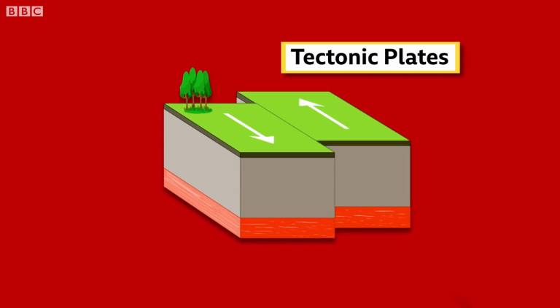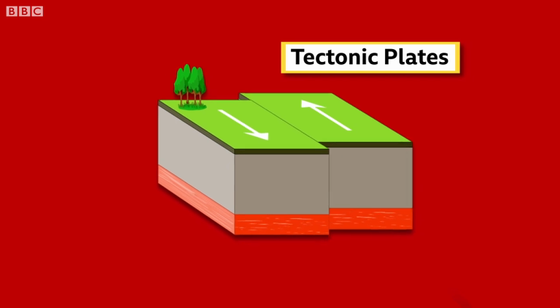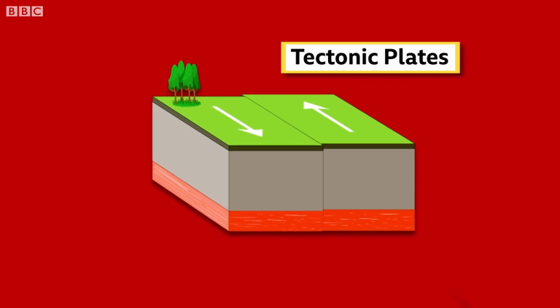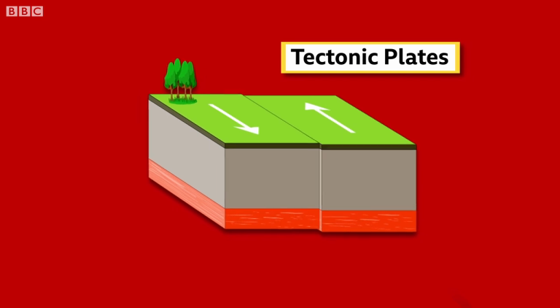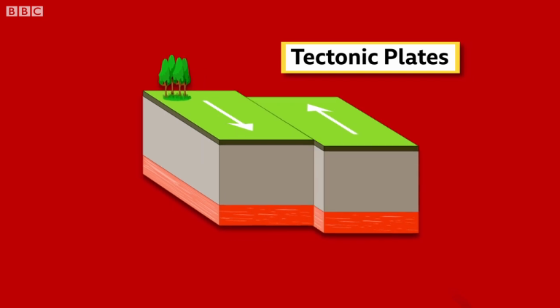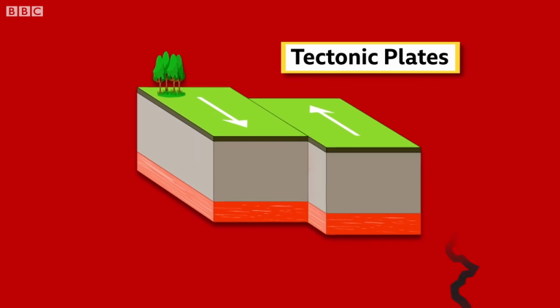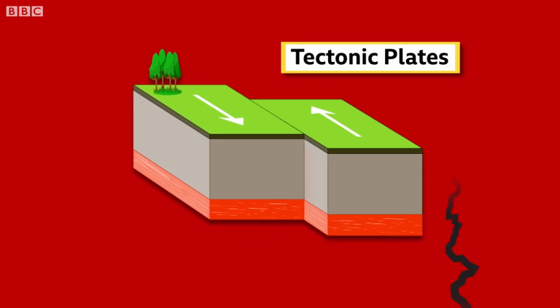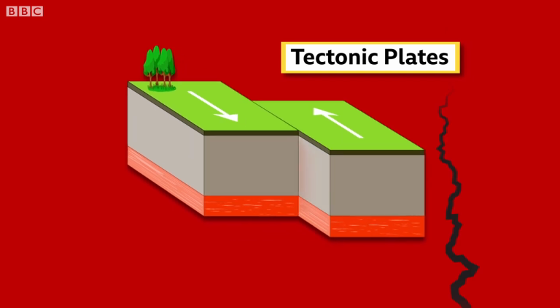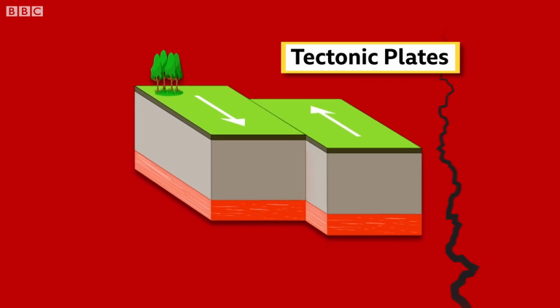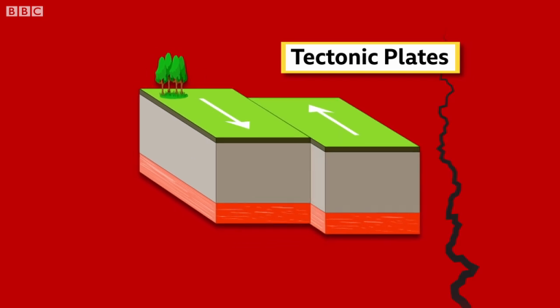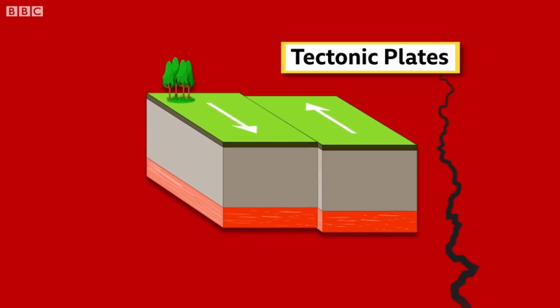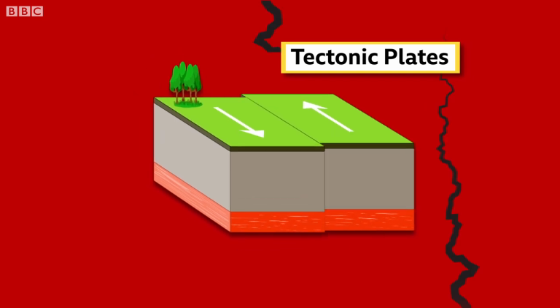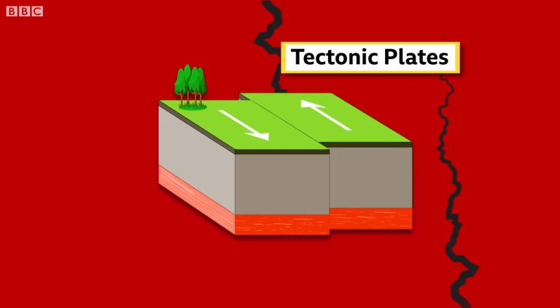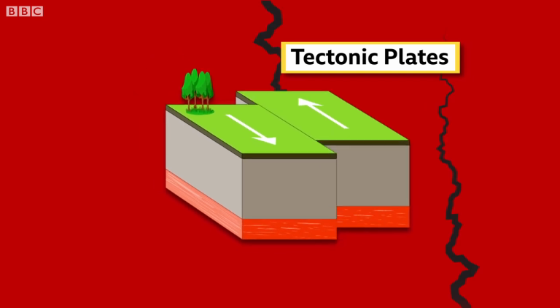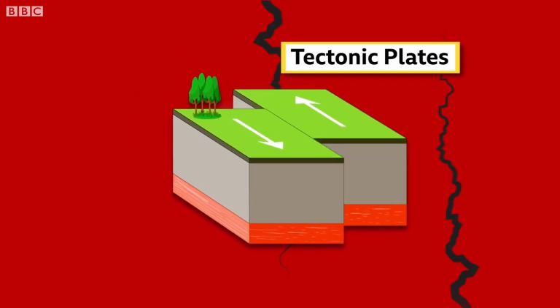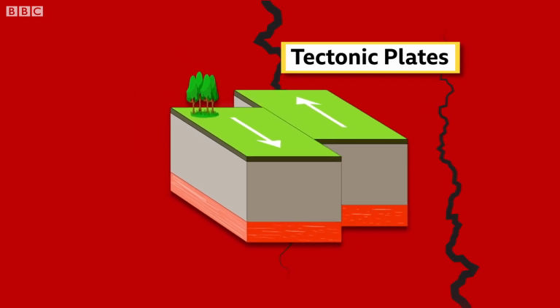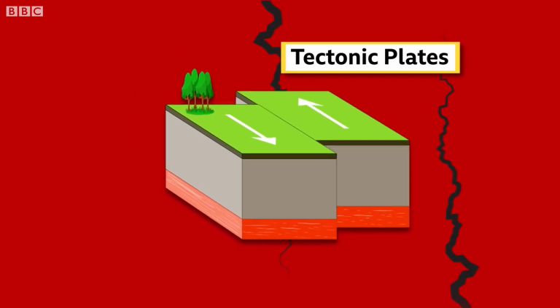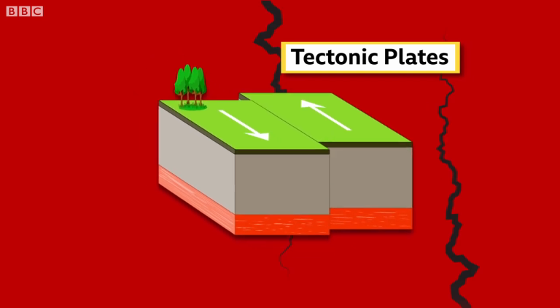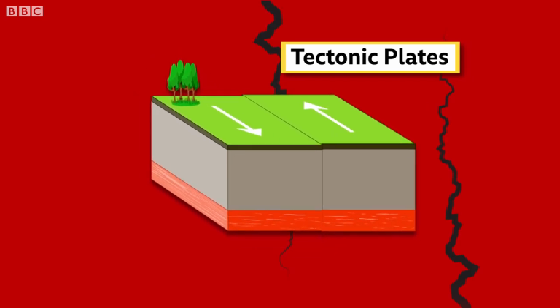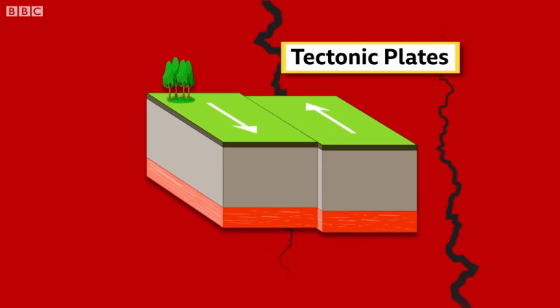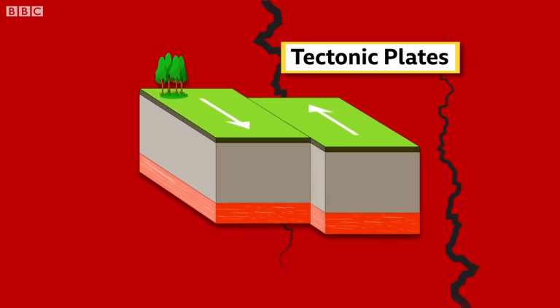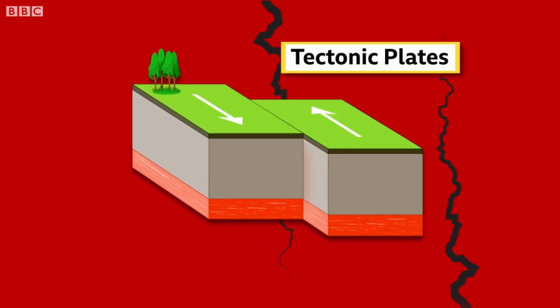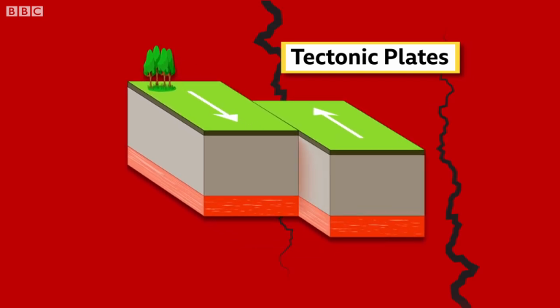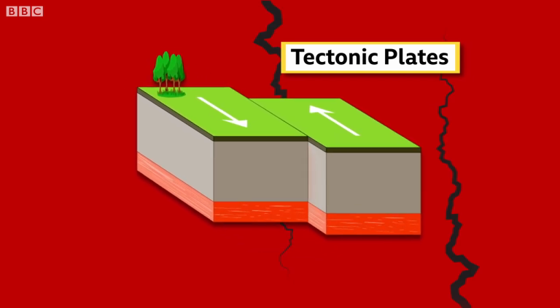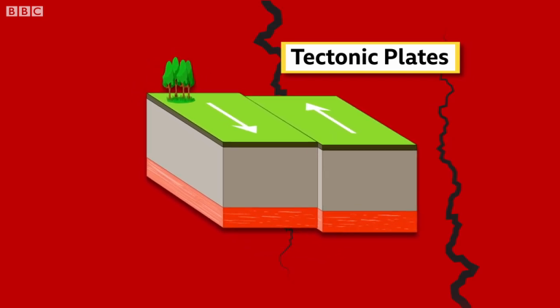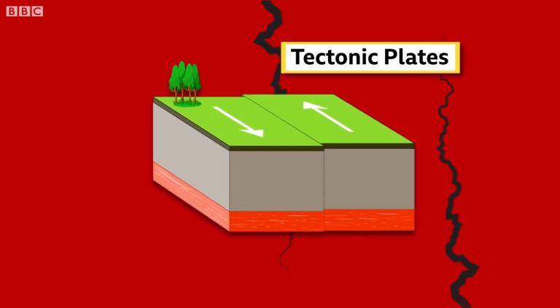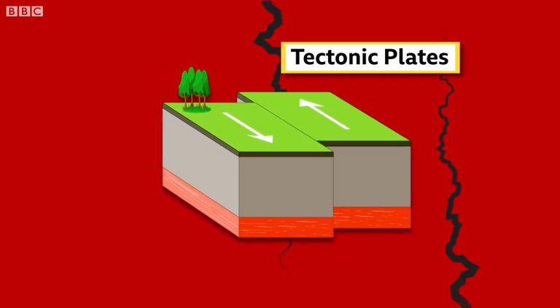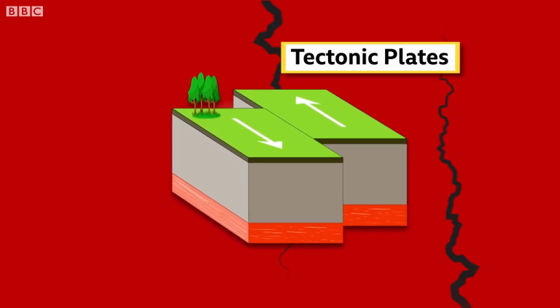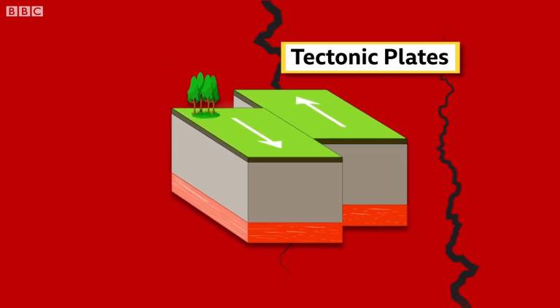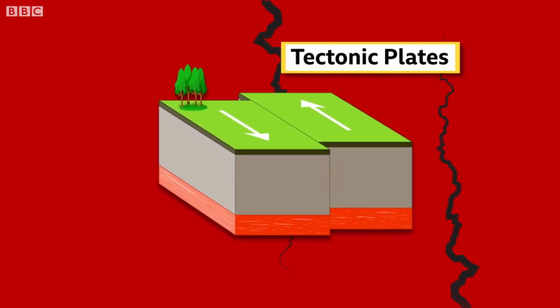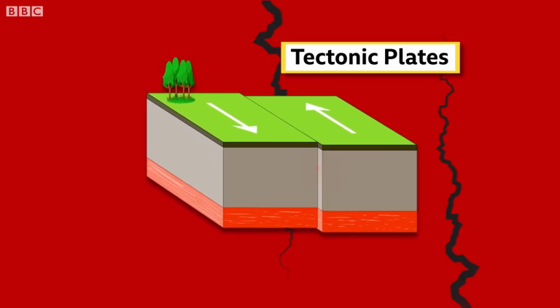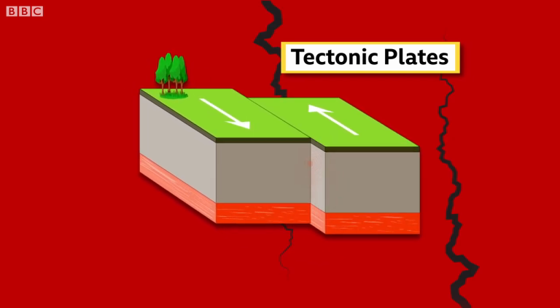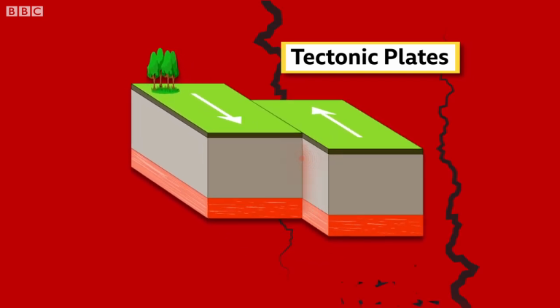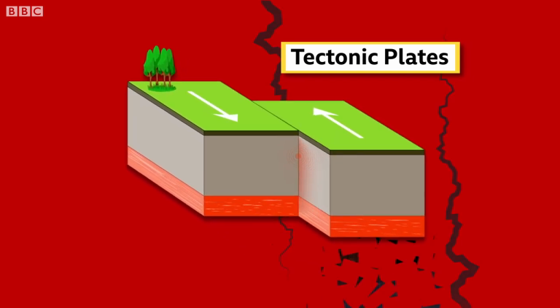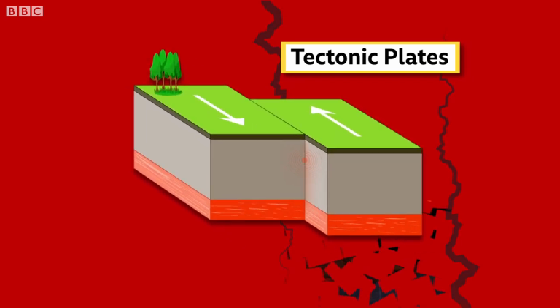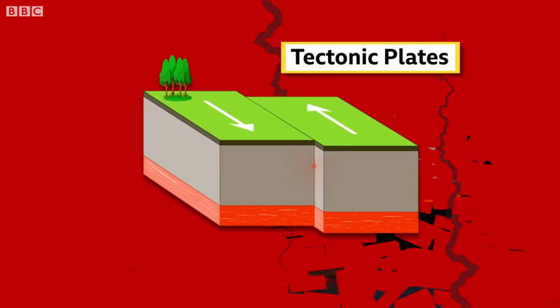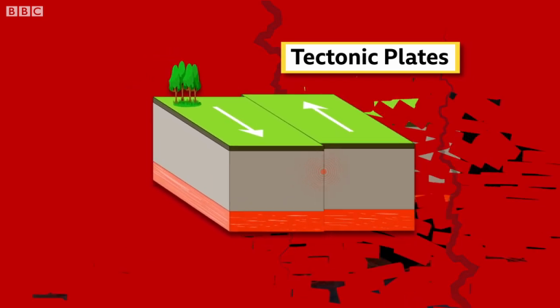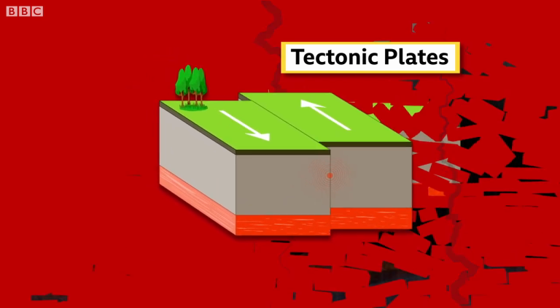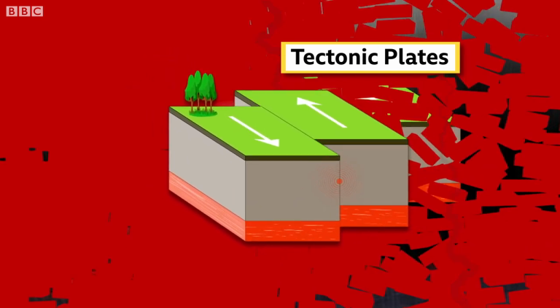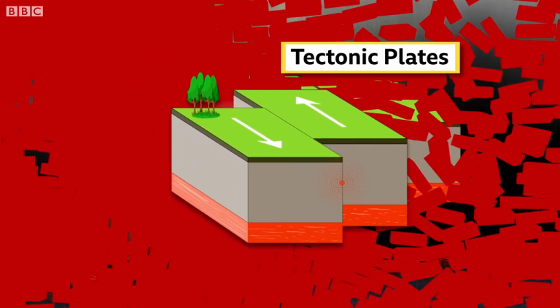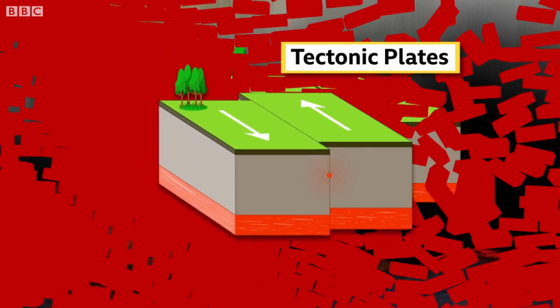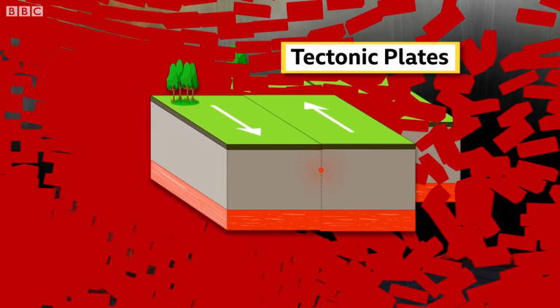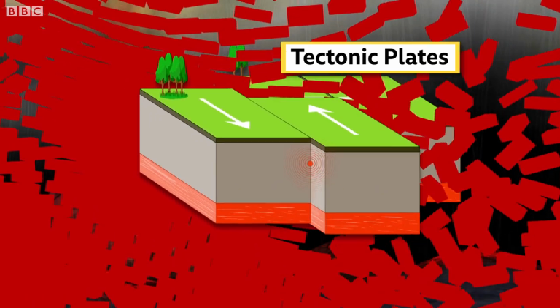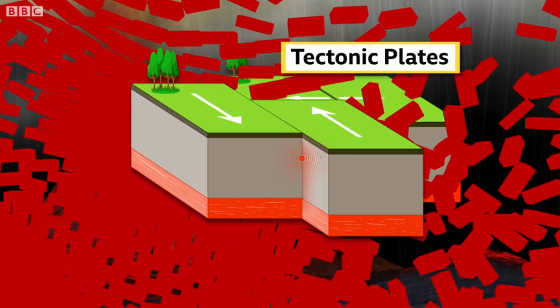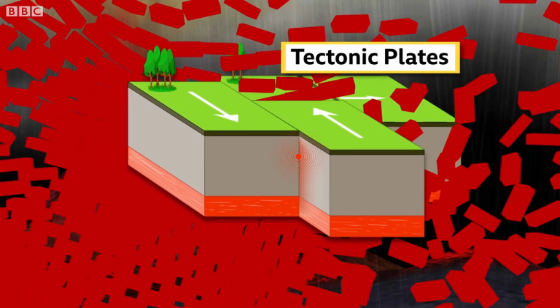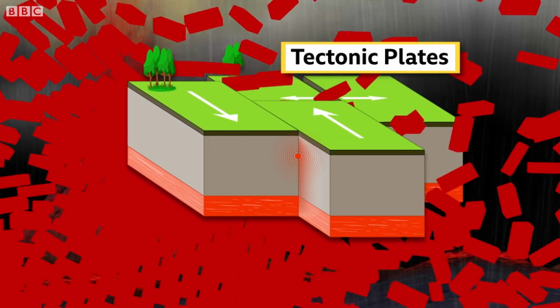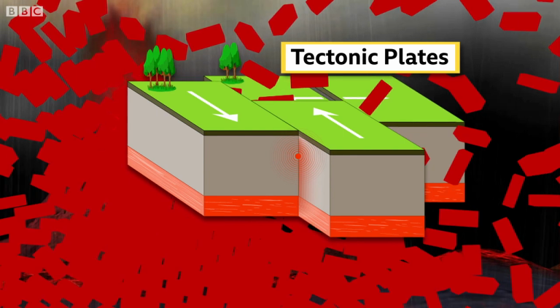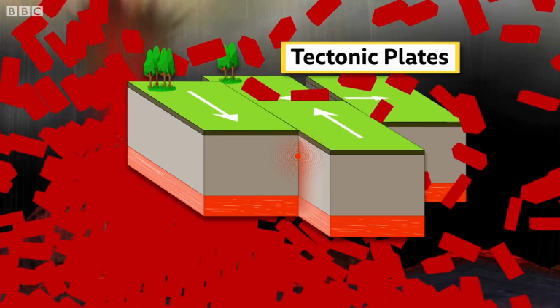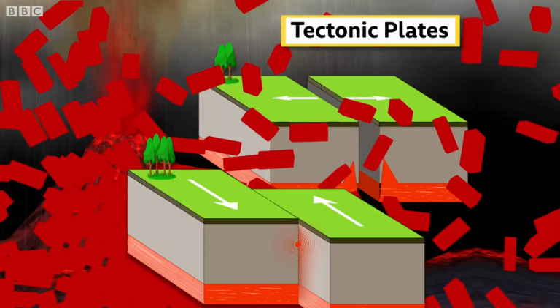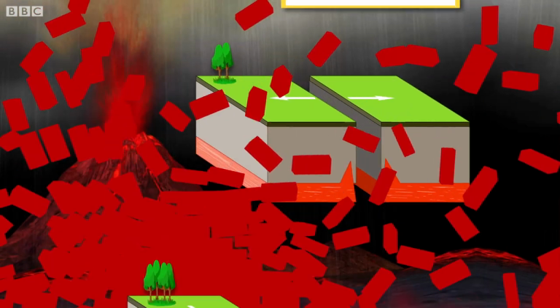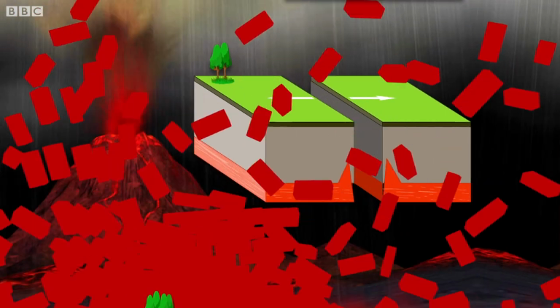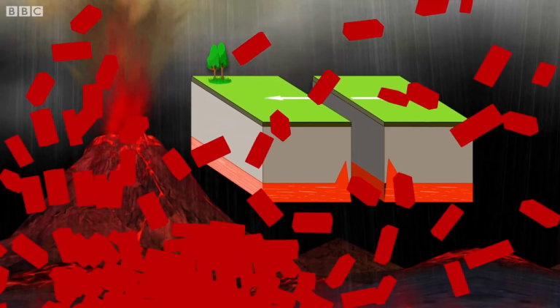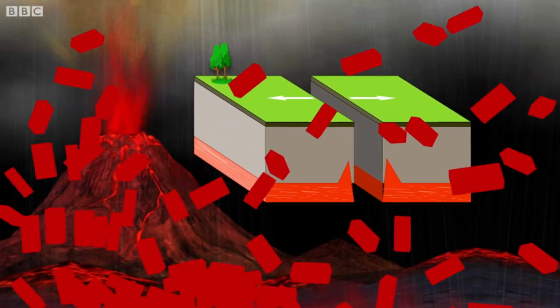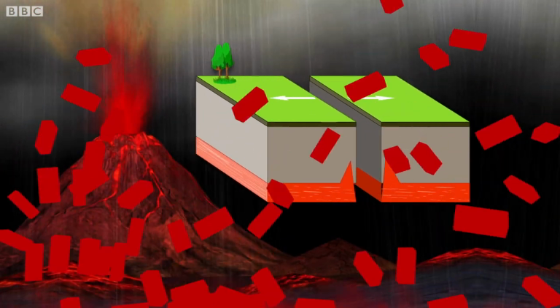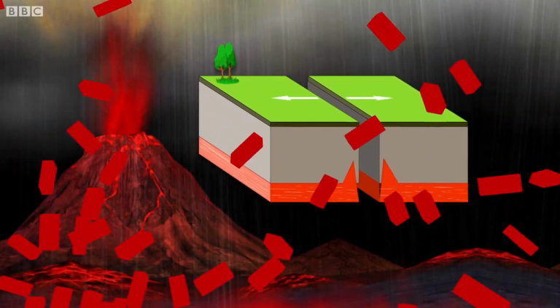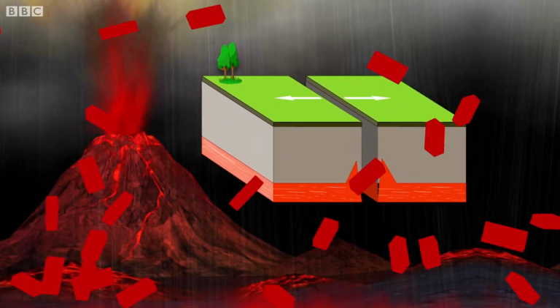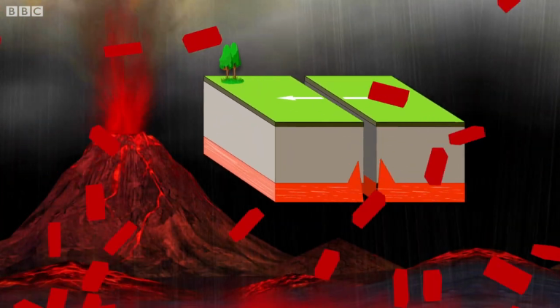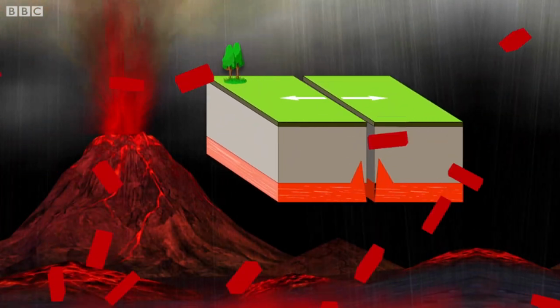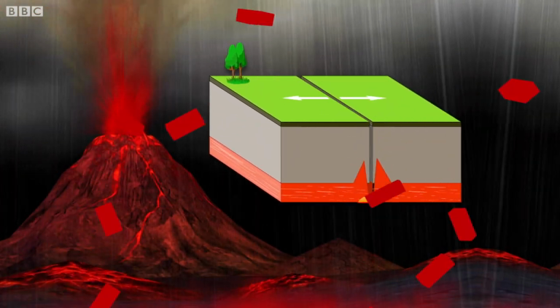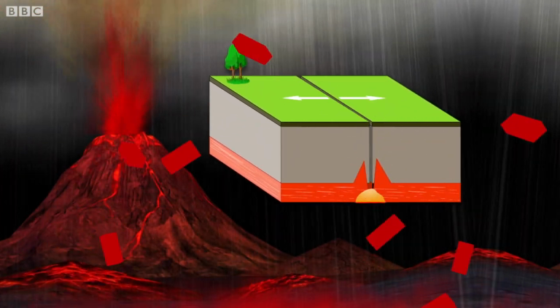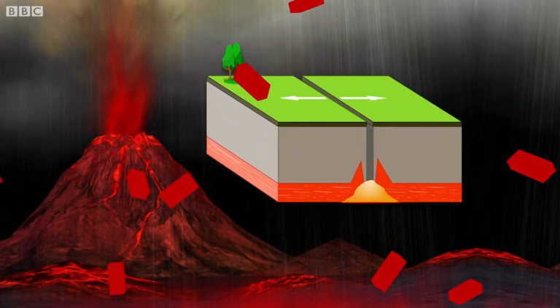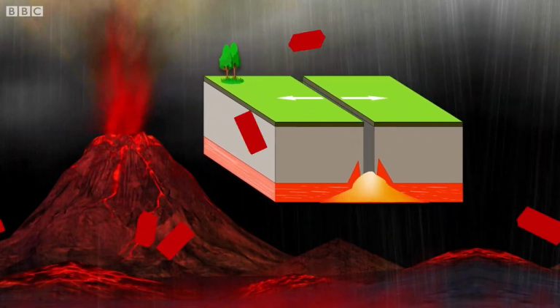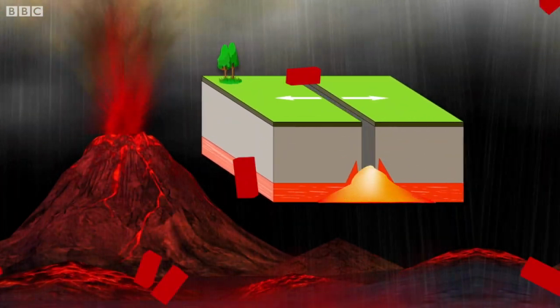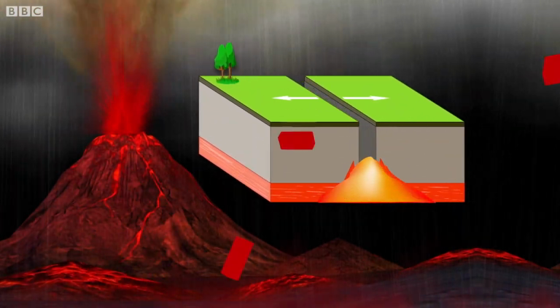And these are constantly shifting. If they move against each other, it can cause an earthquake. And if they're pushed together or pulled apart, it can create a volcano.